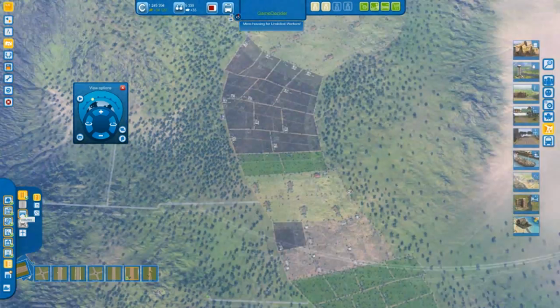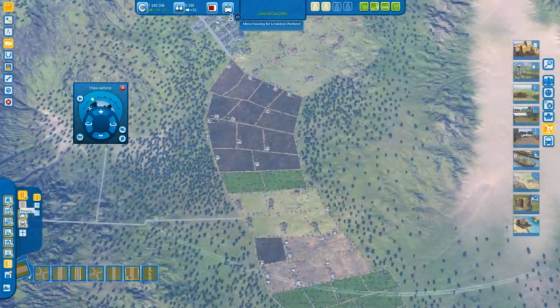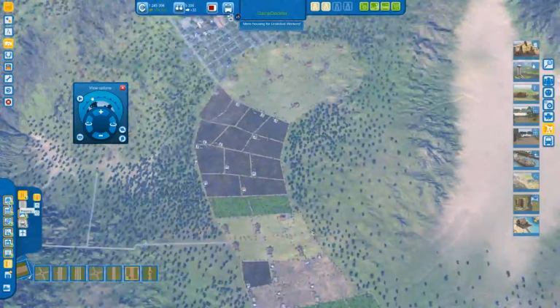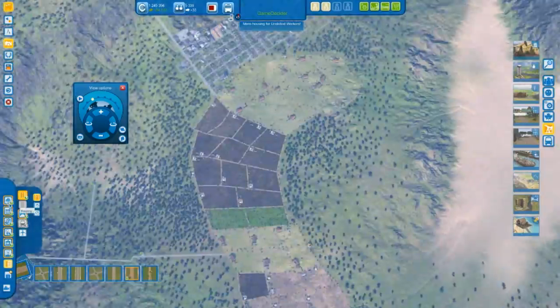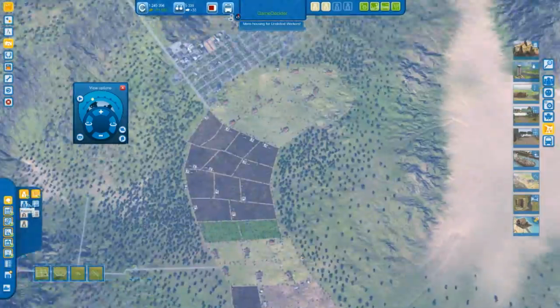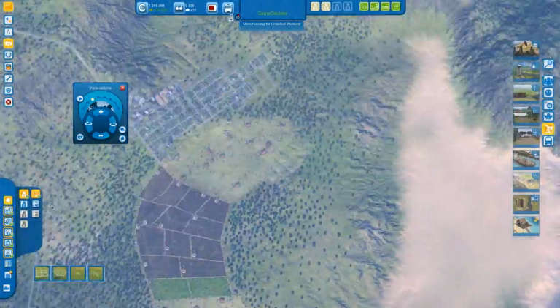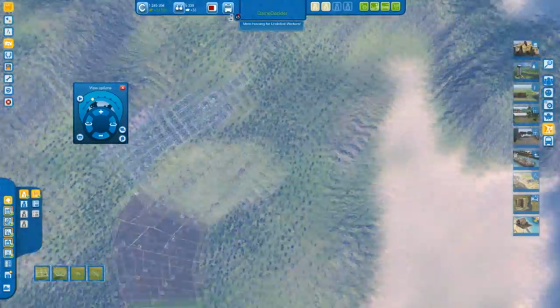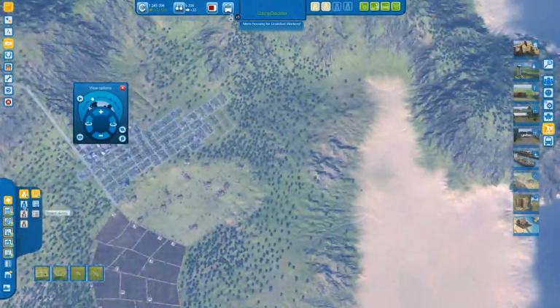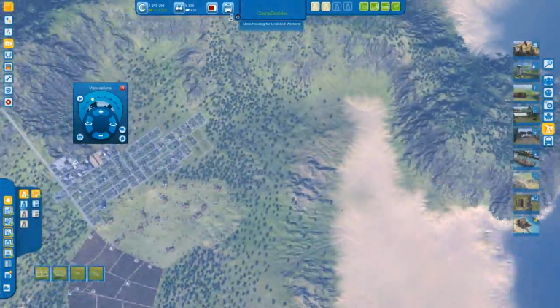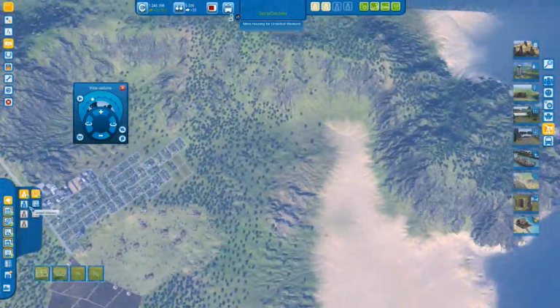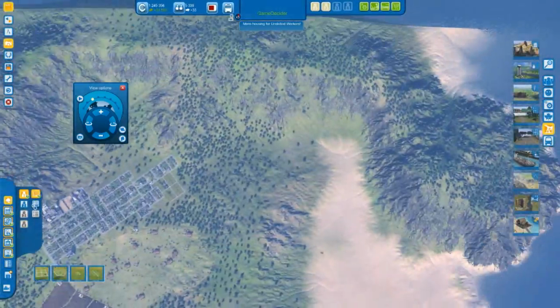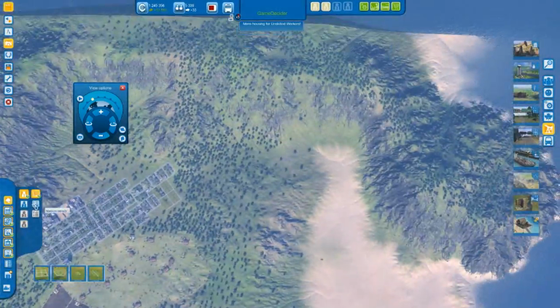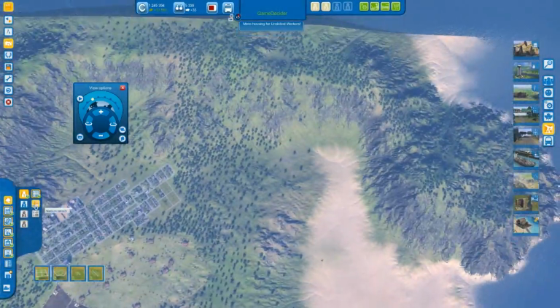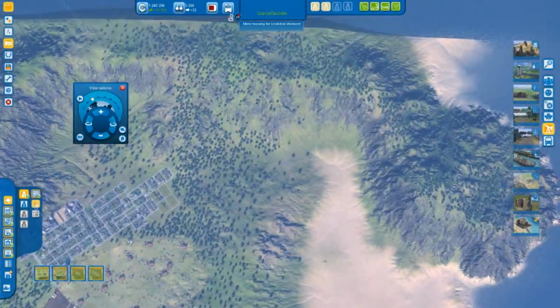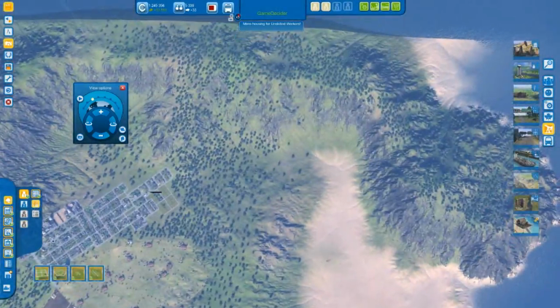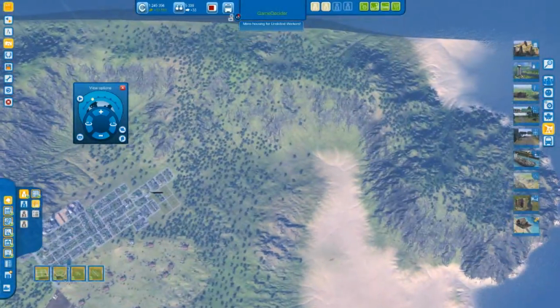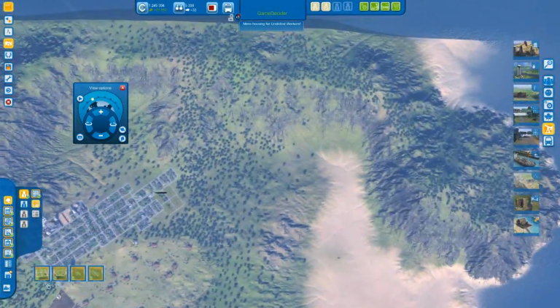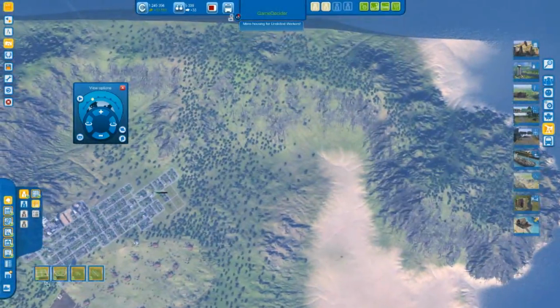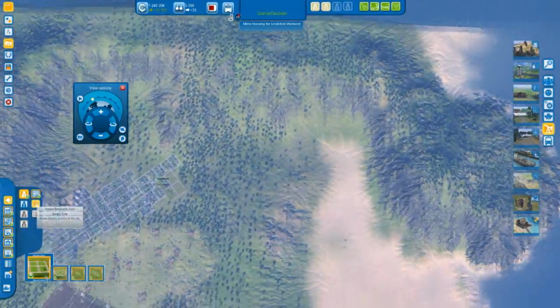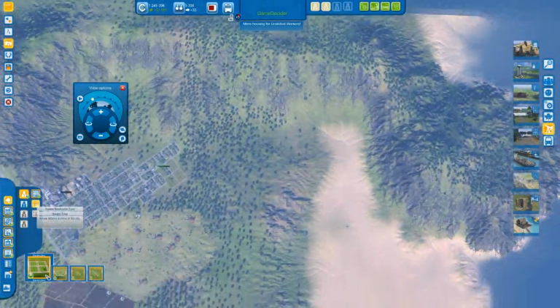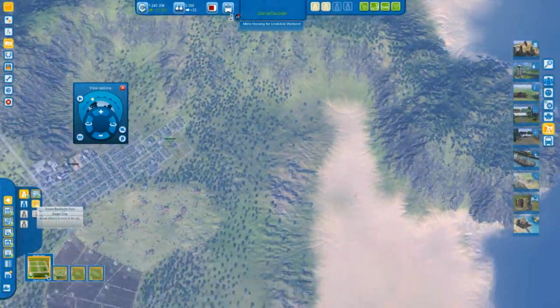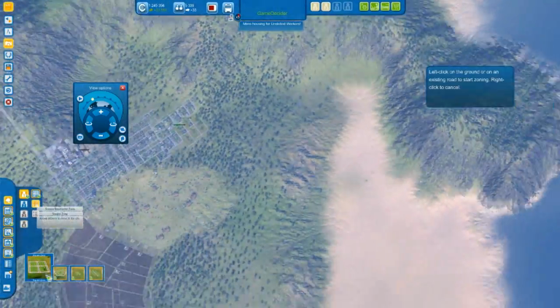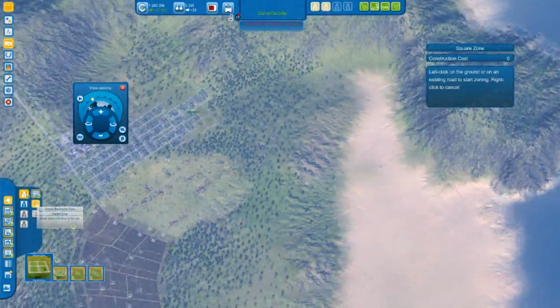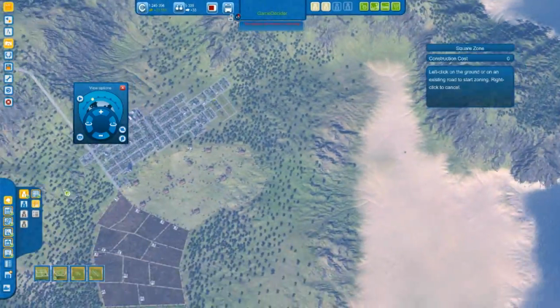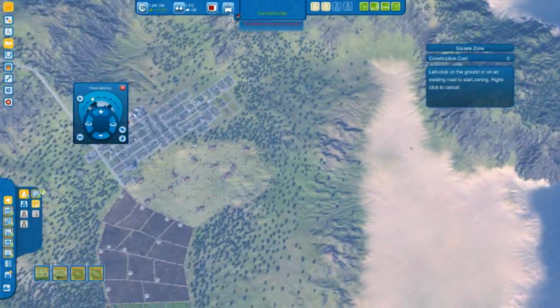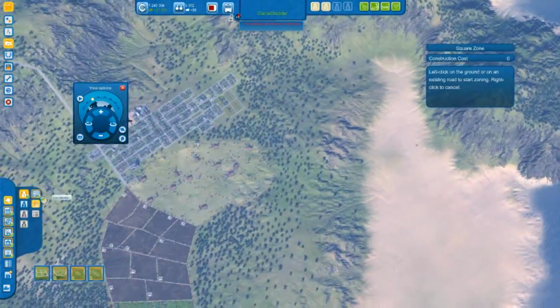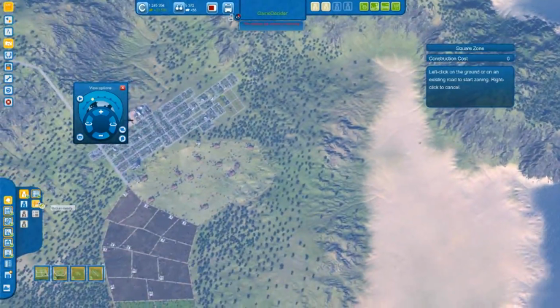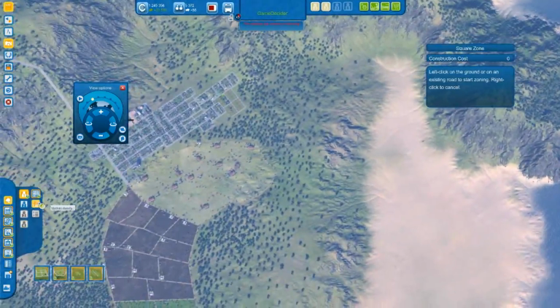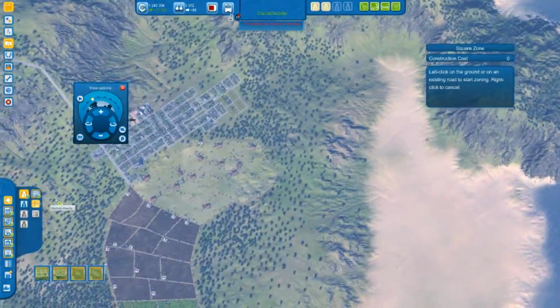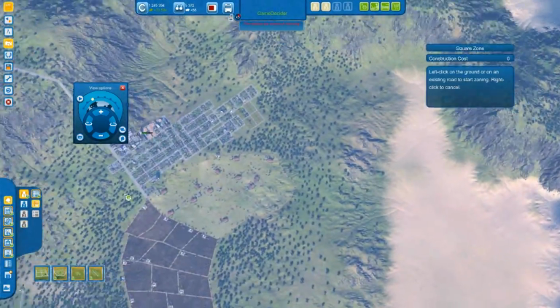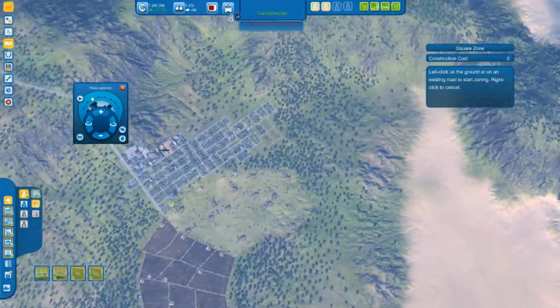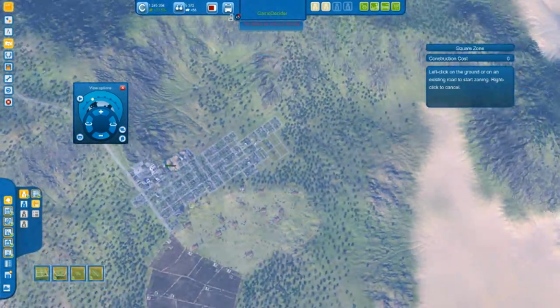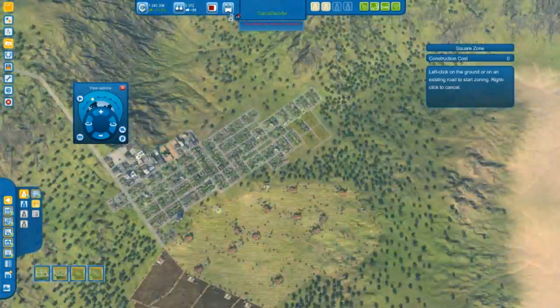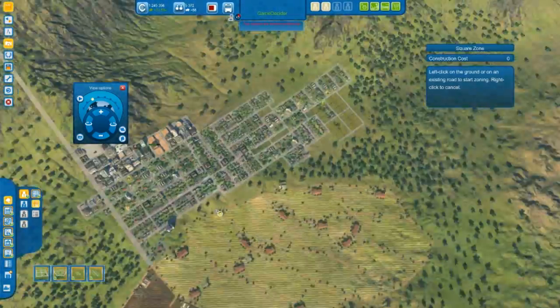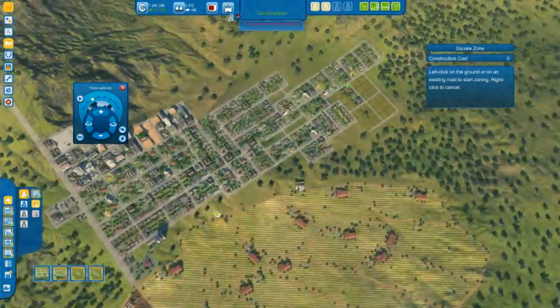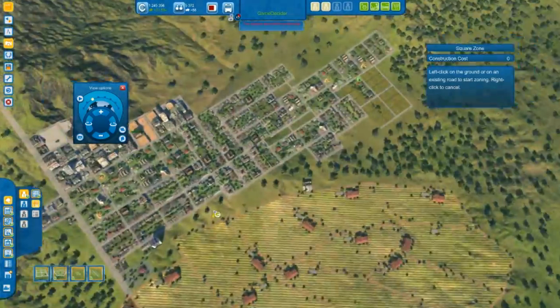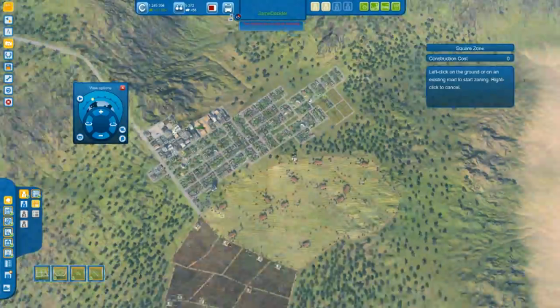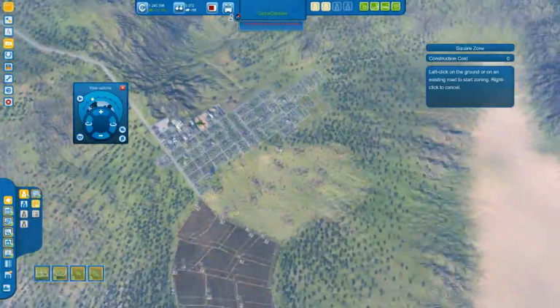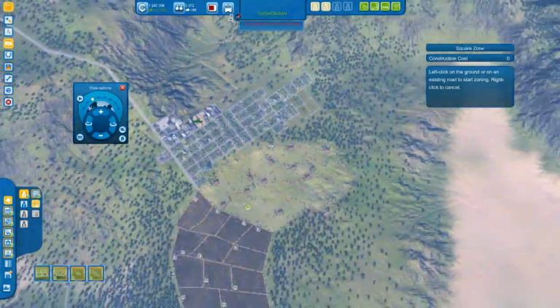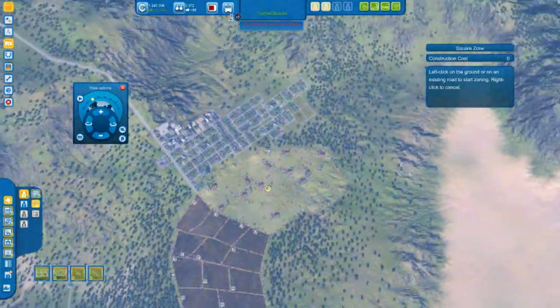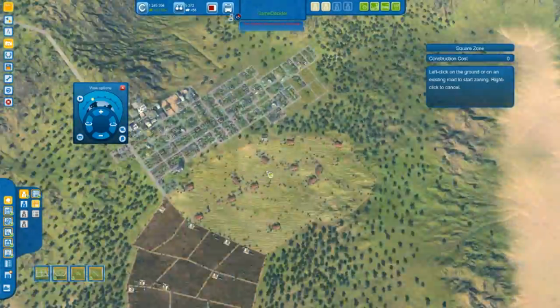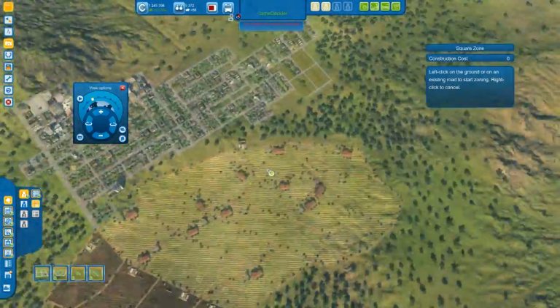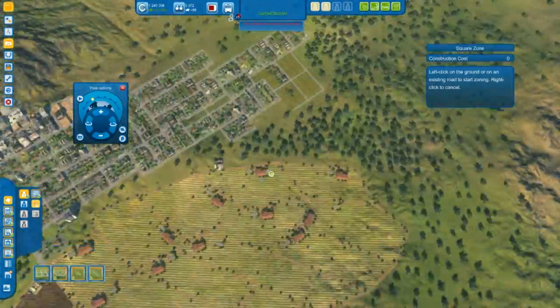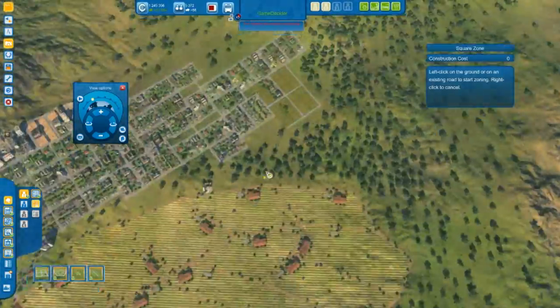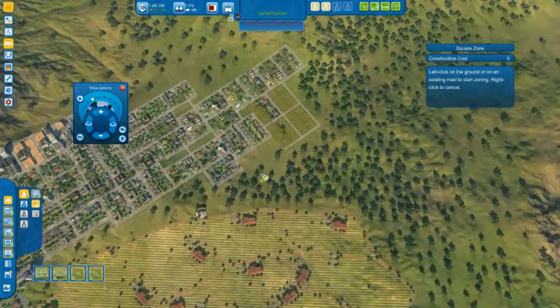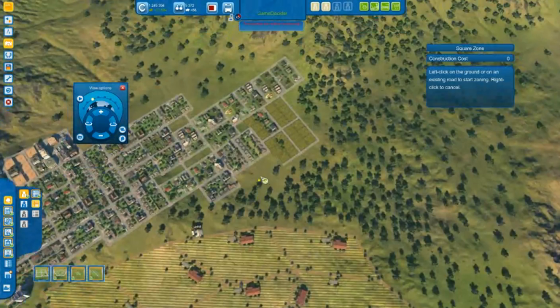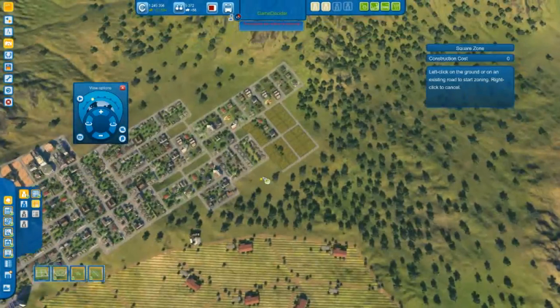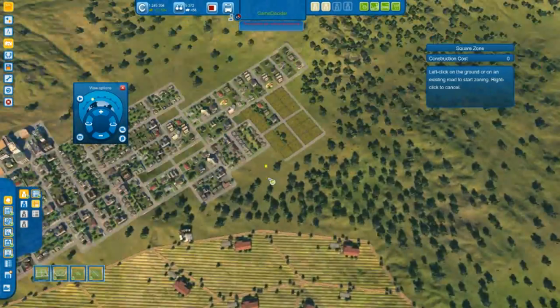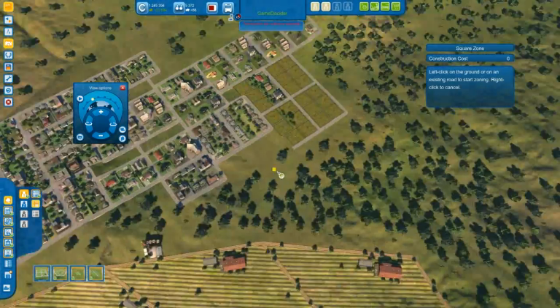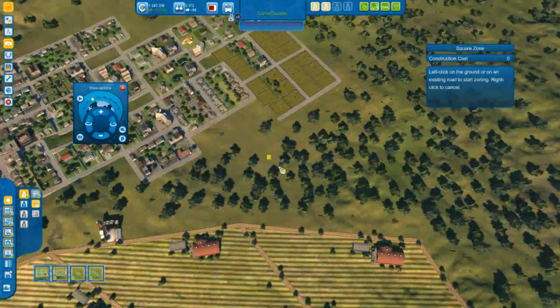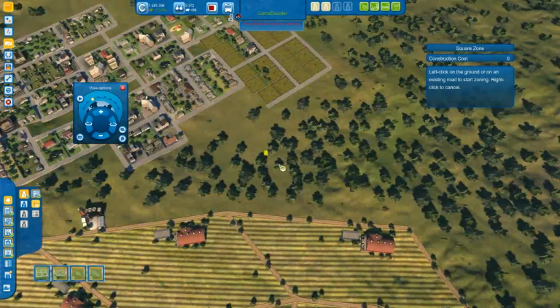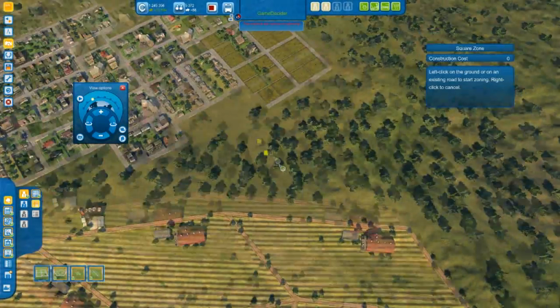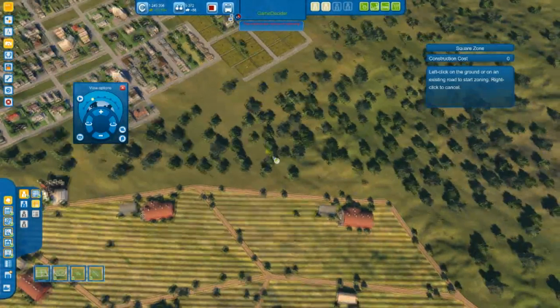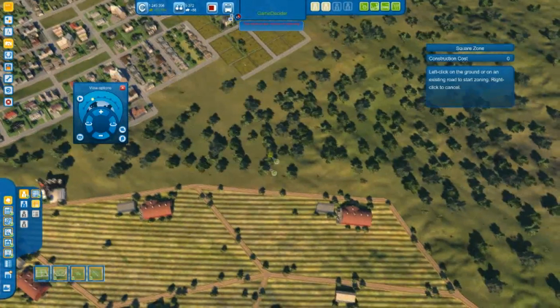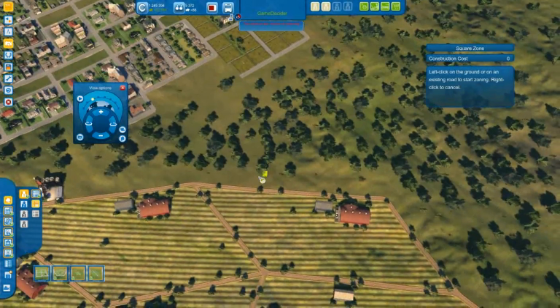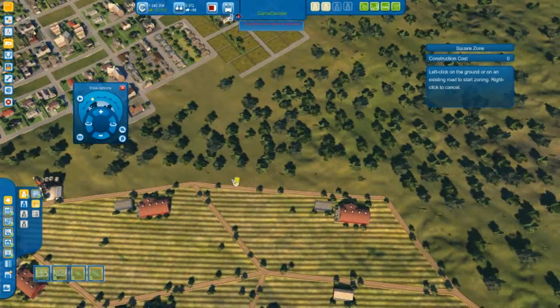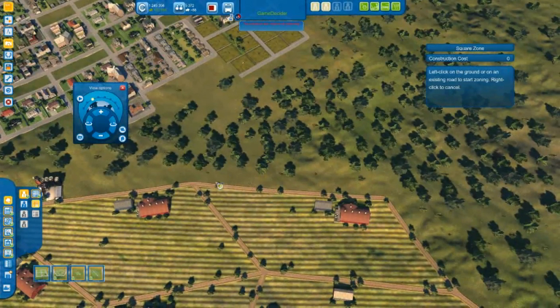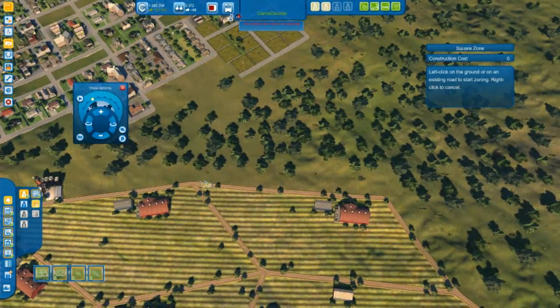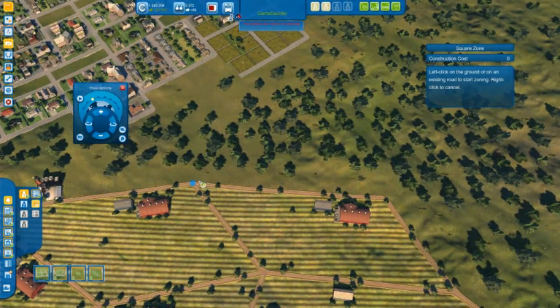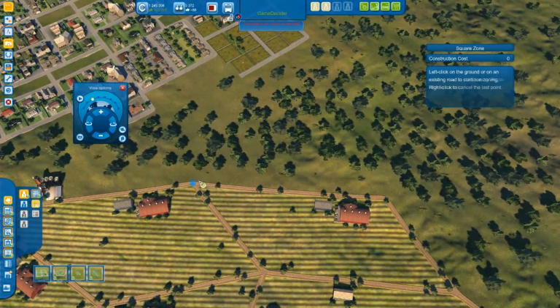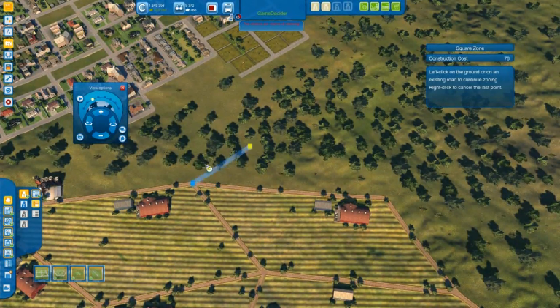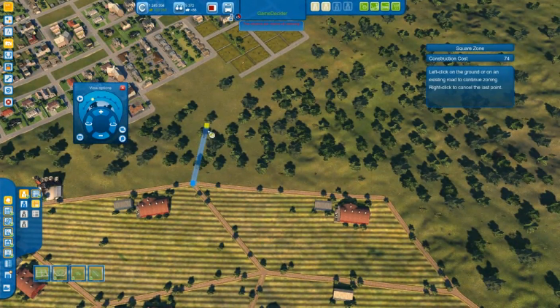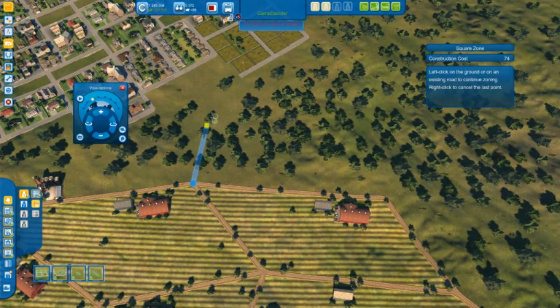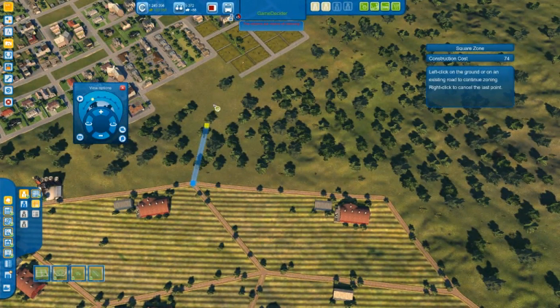I need some more unskilled workers. Oh — I can now have medium density housing. That's extremely useful.